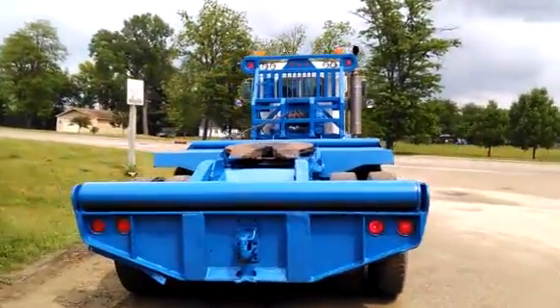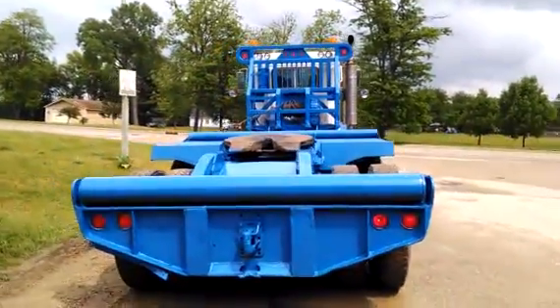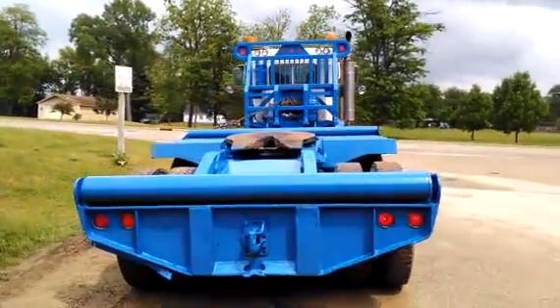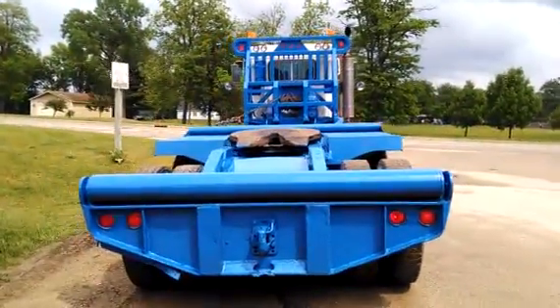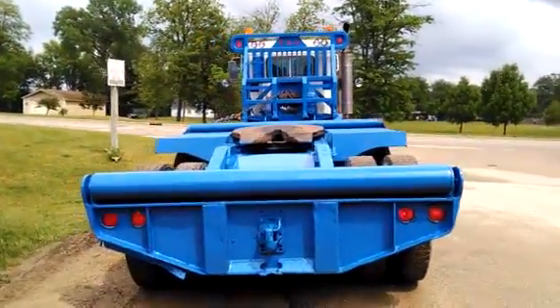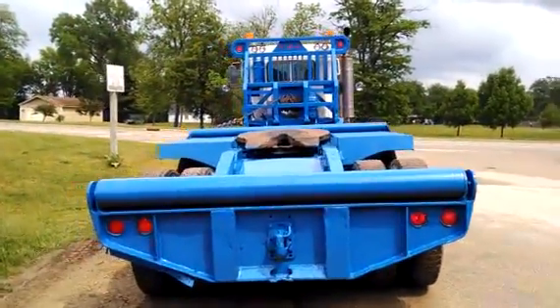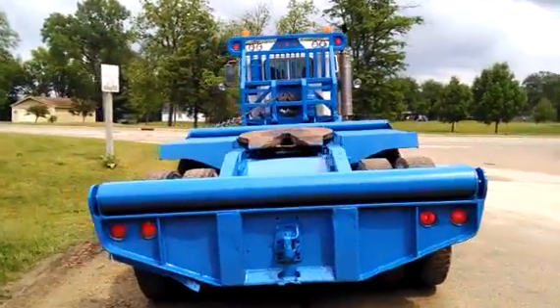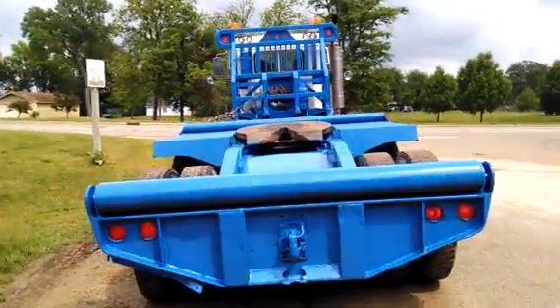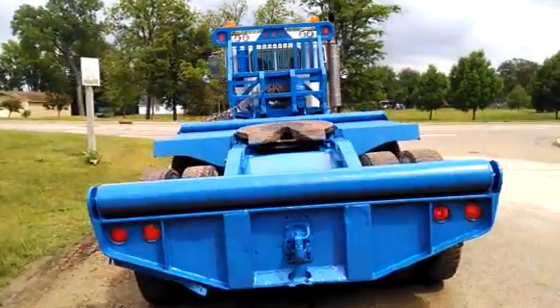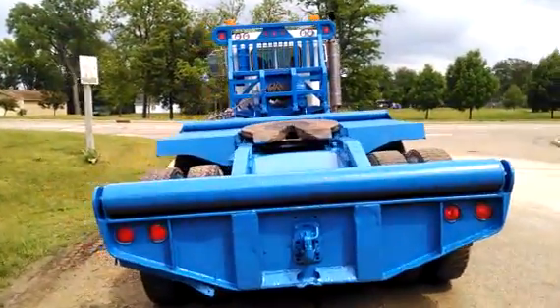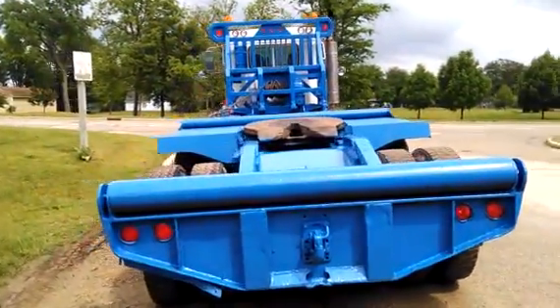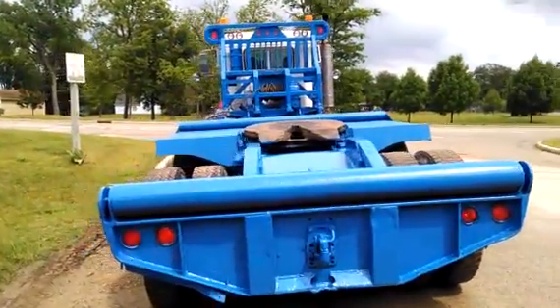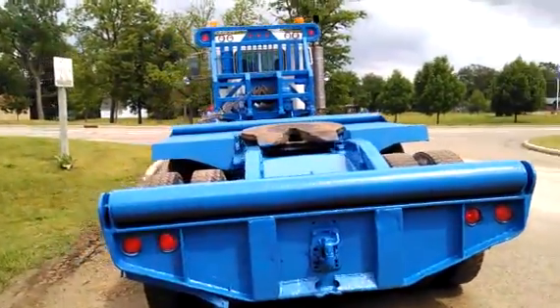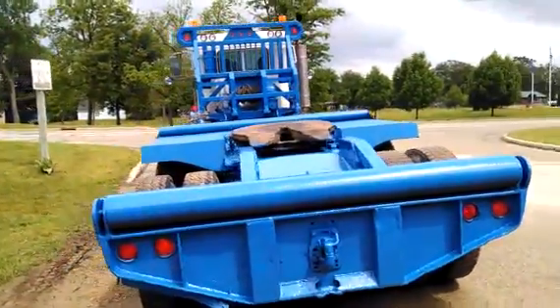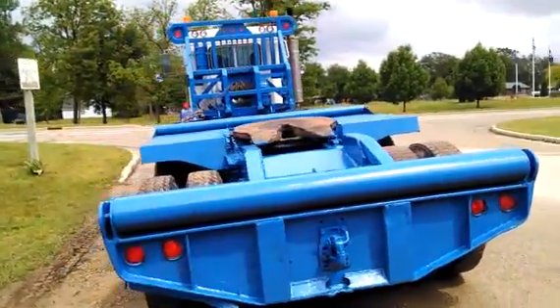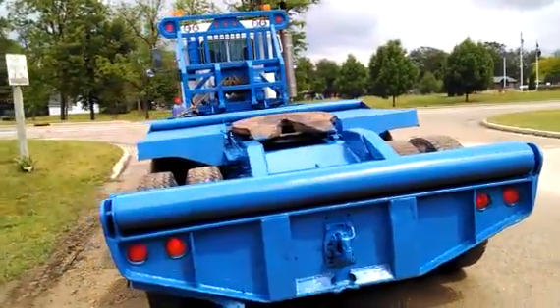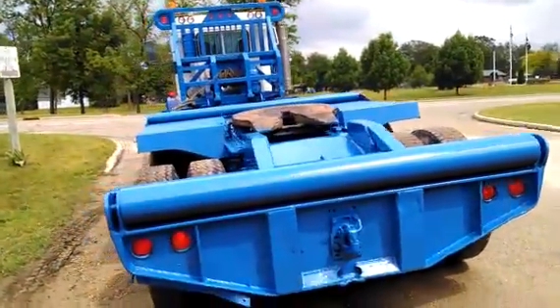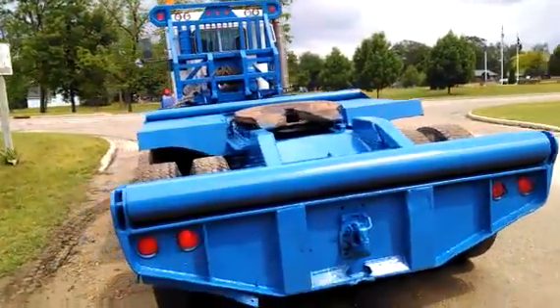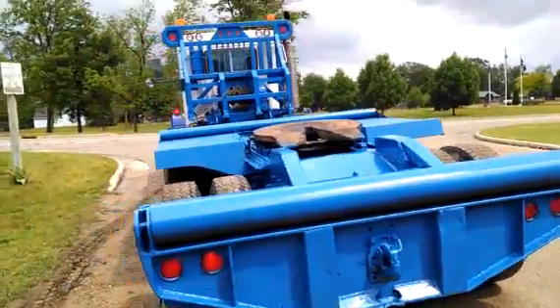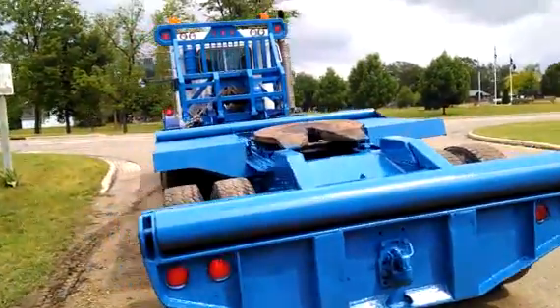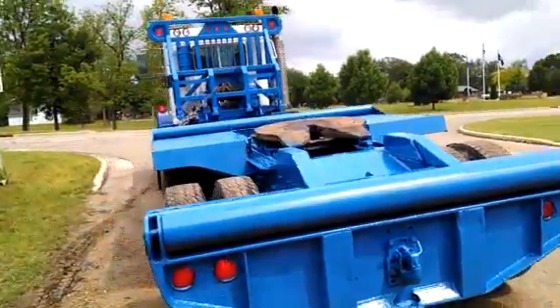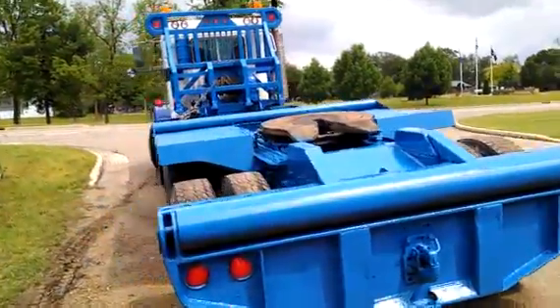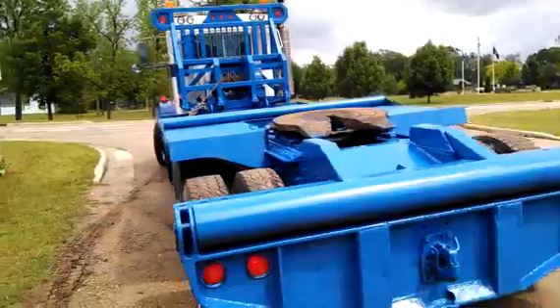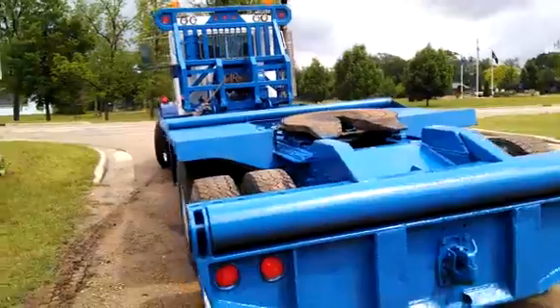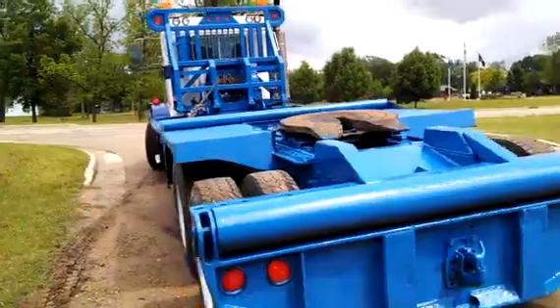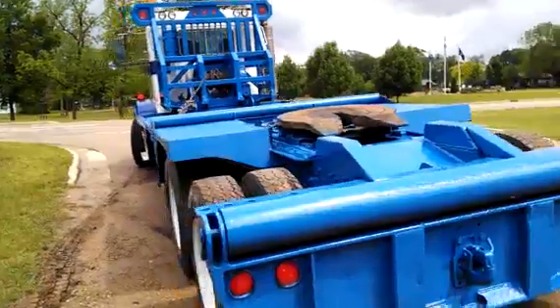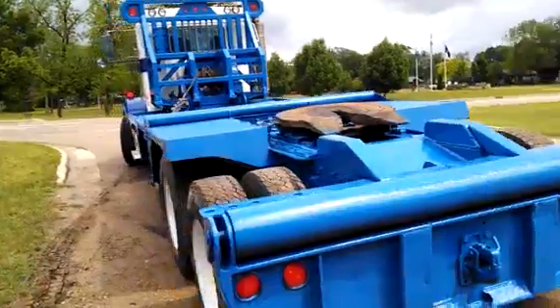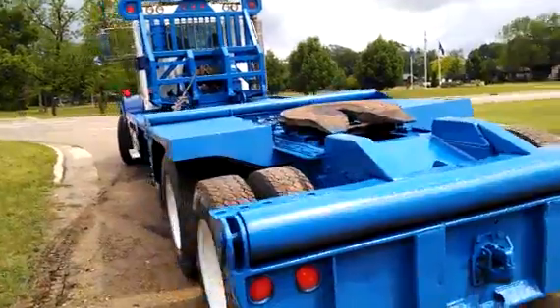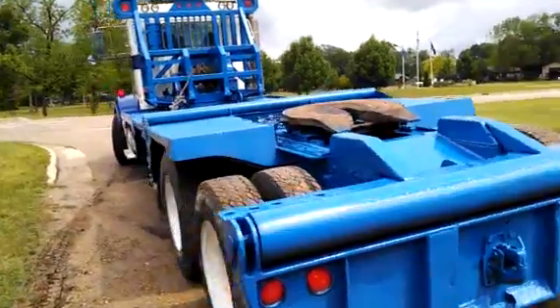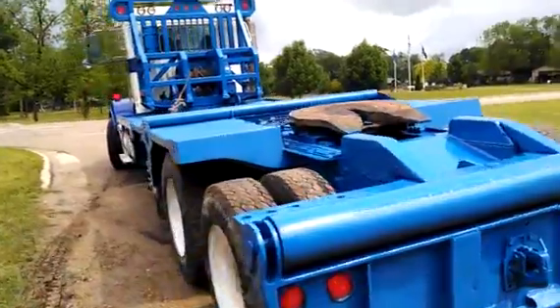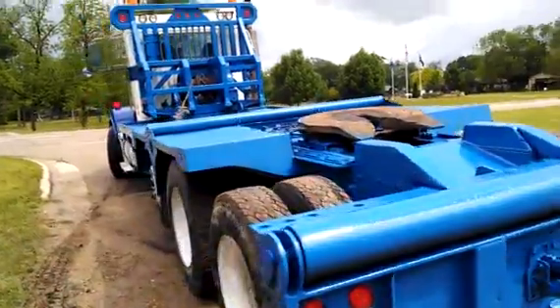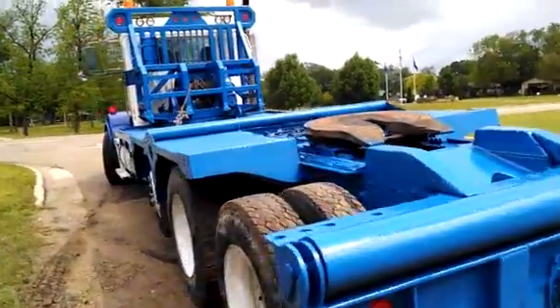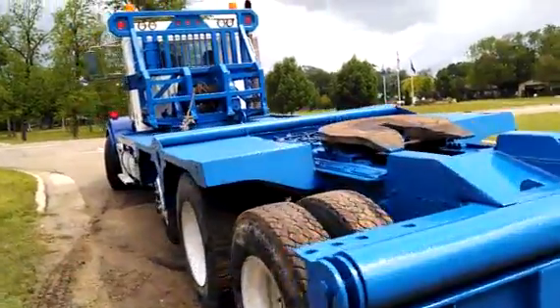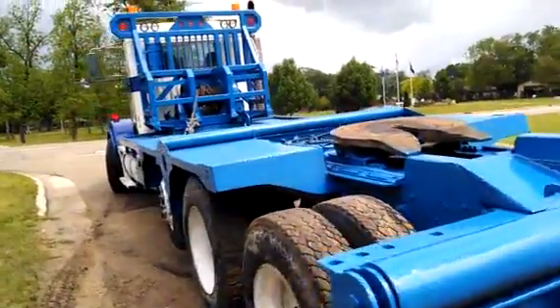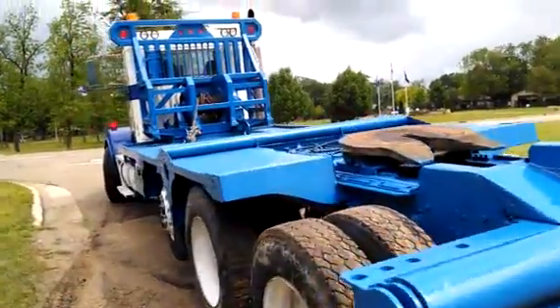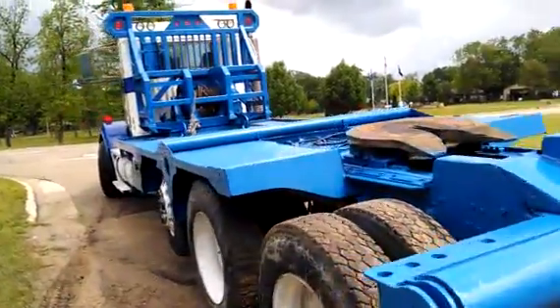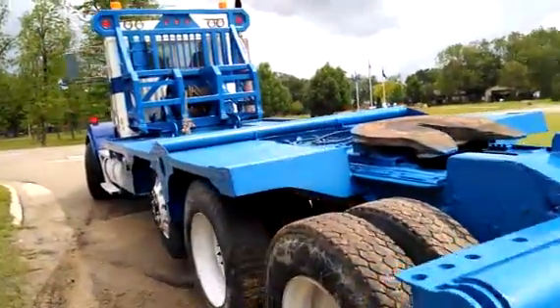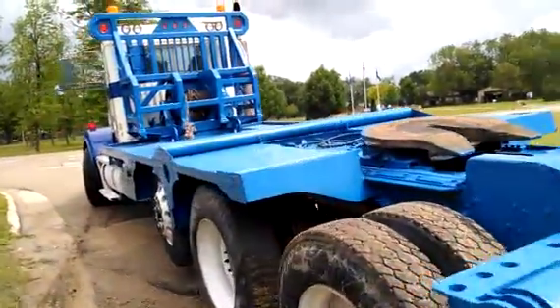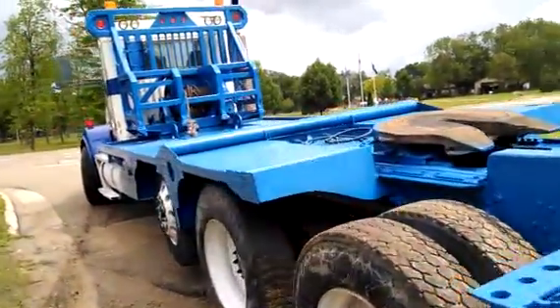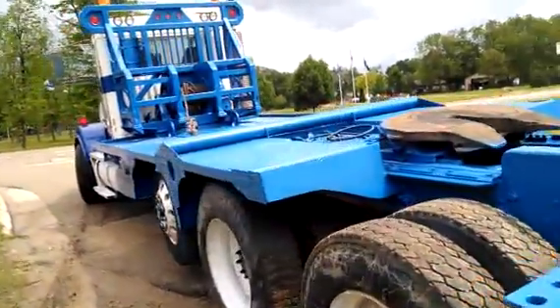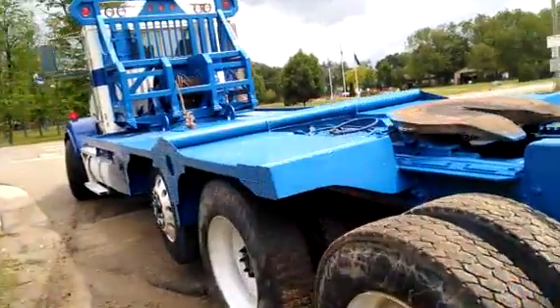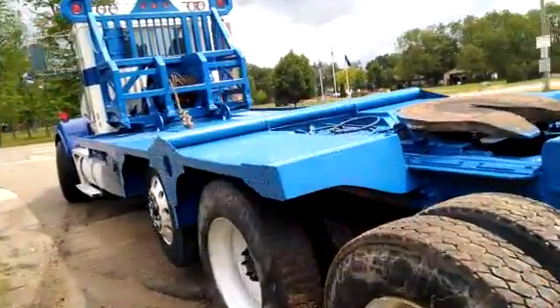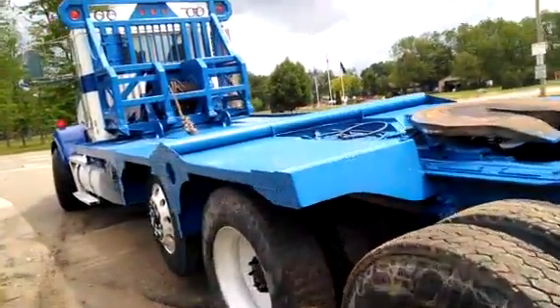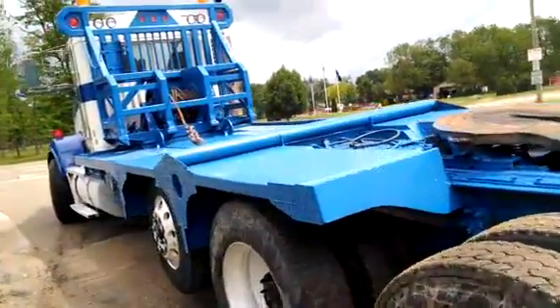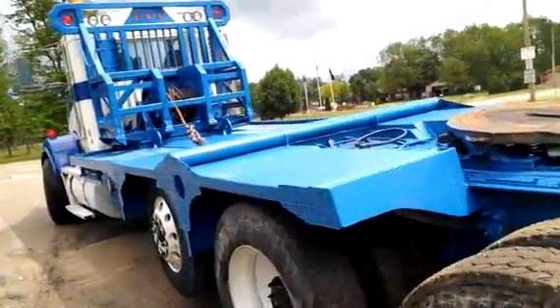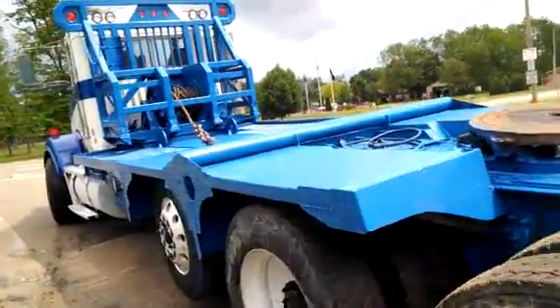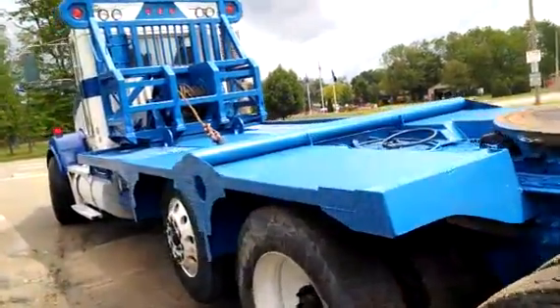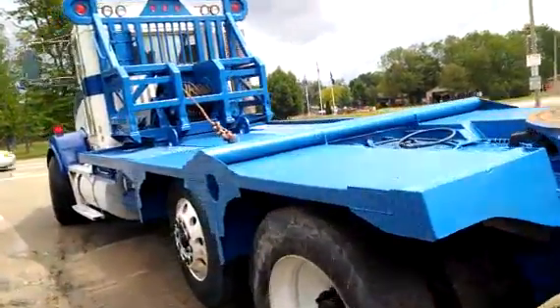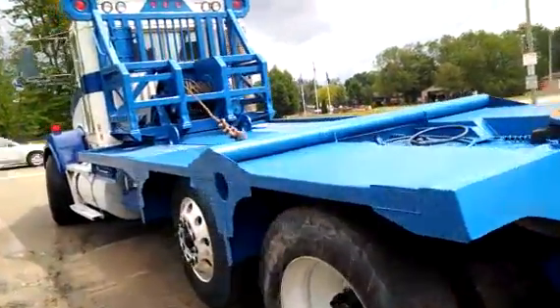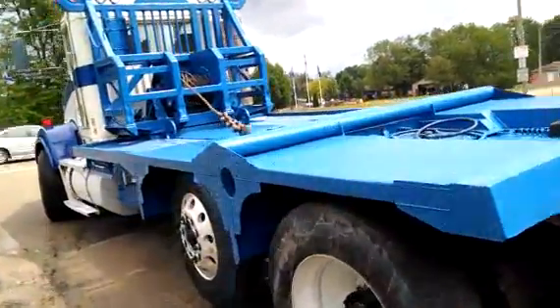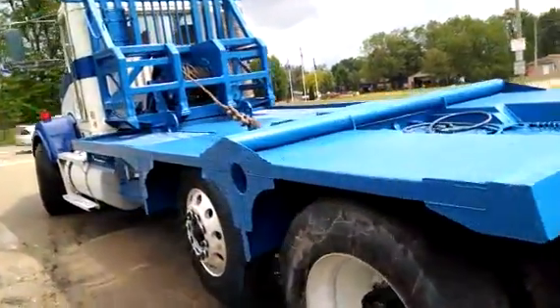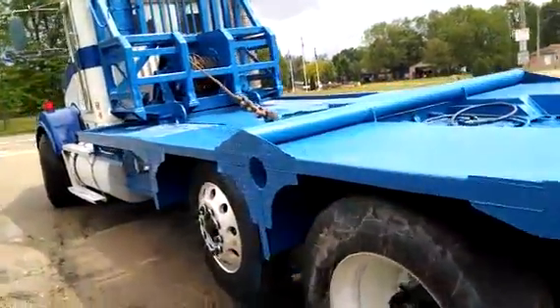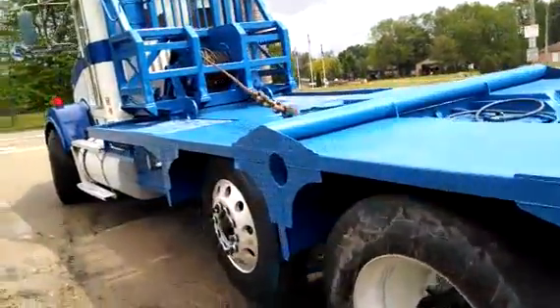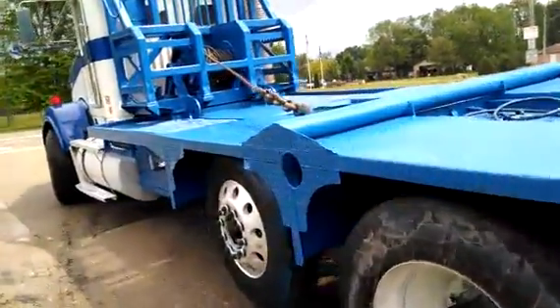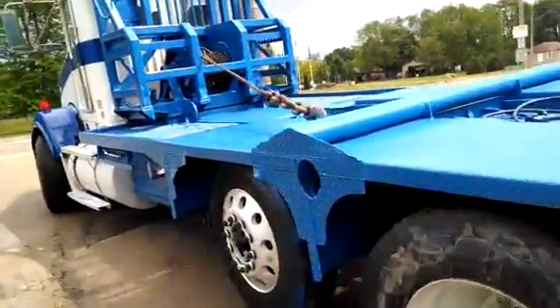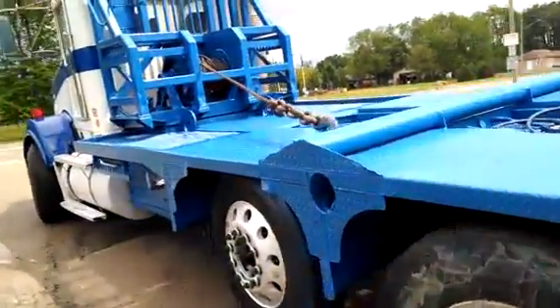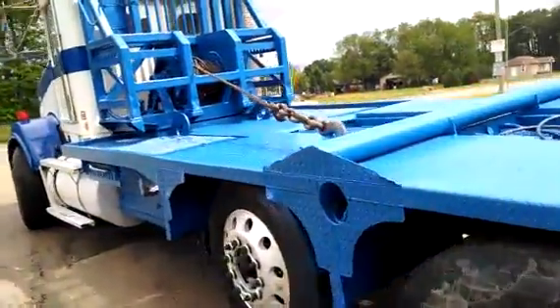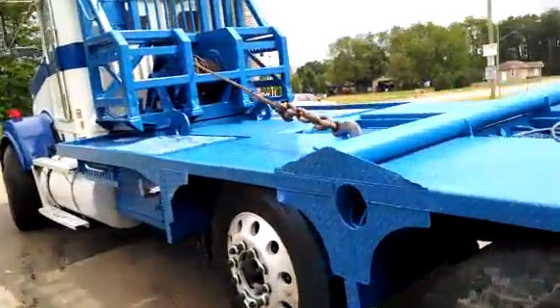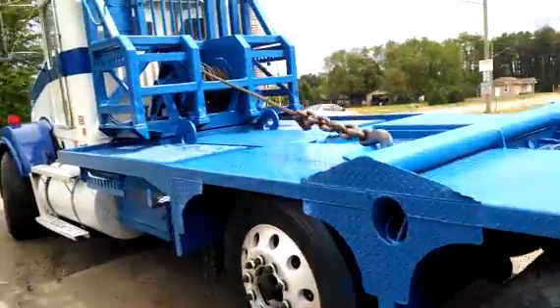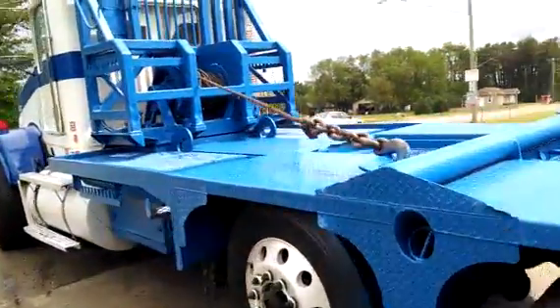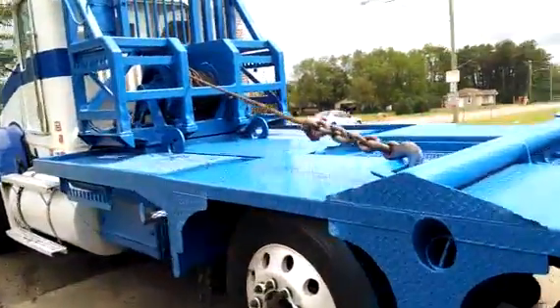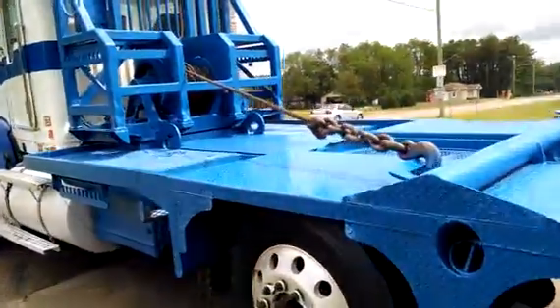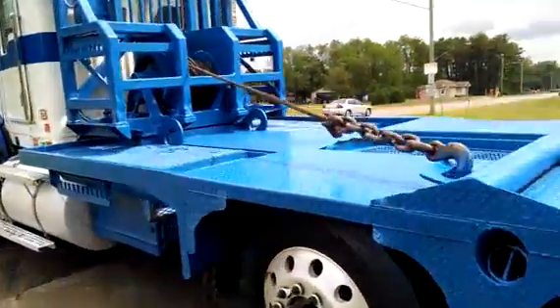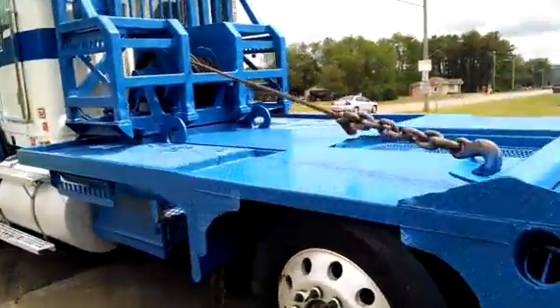It's got the light mirrors on it, decent rubber, clean unit. Quick walk around here.